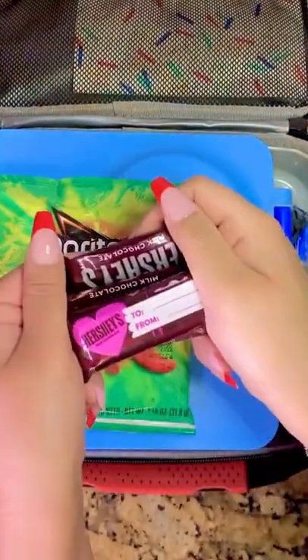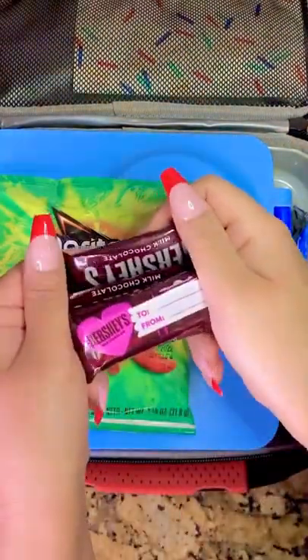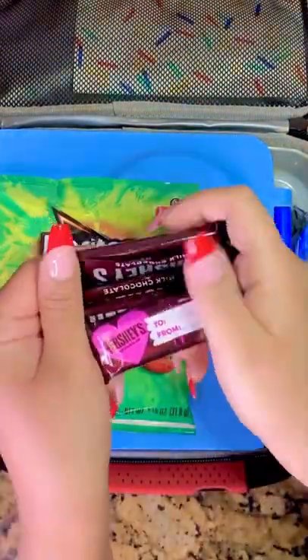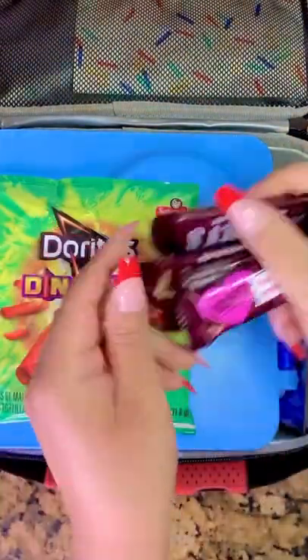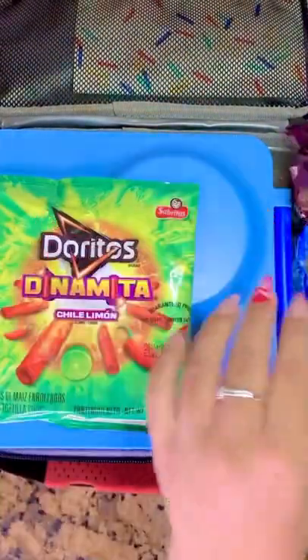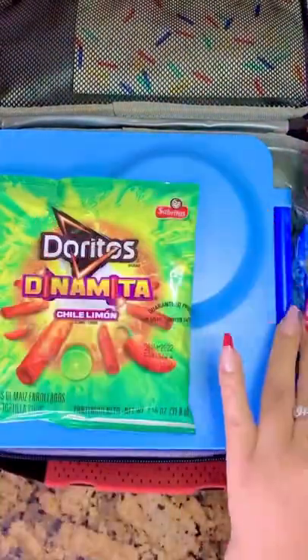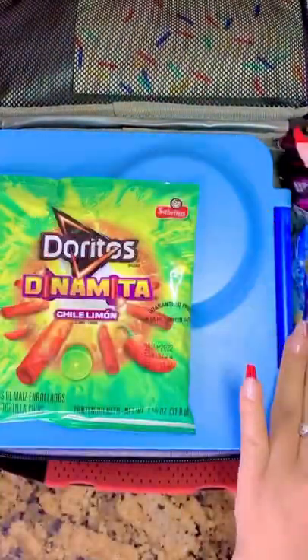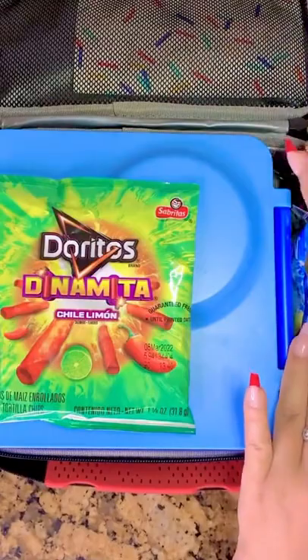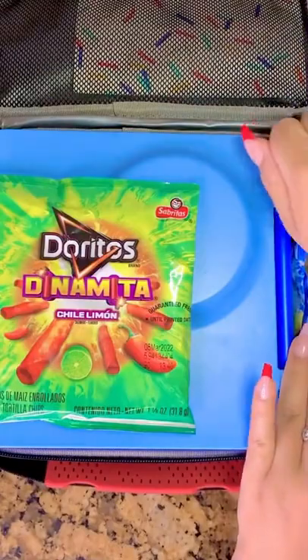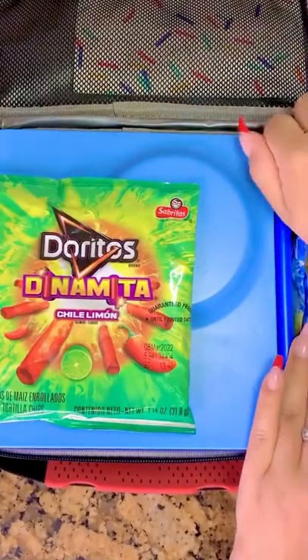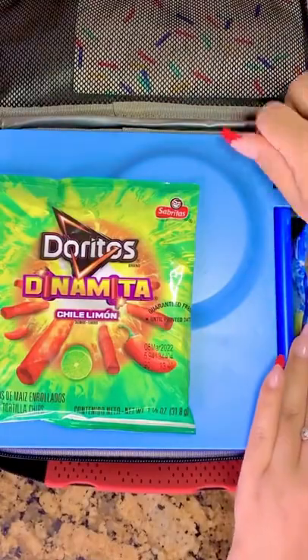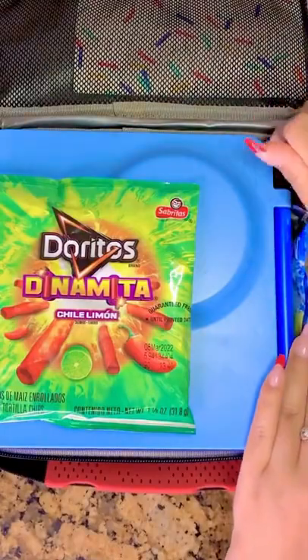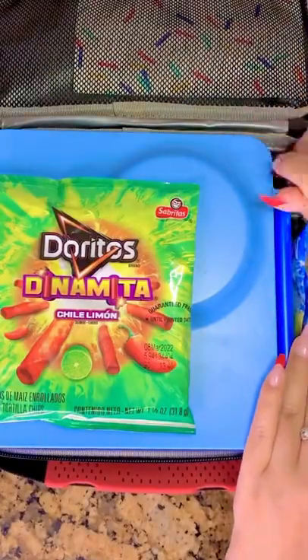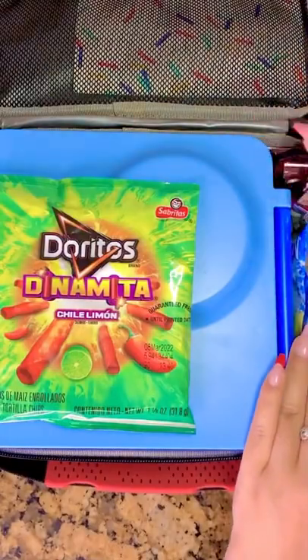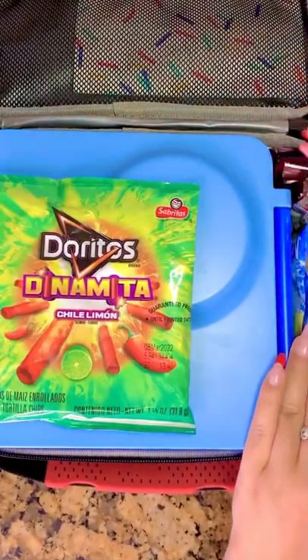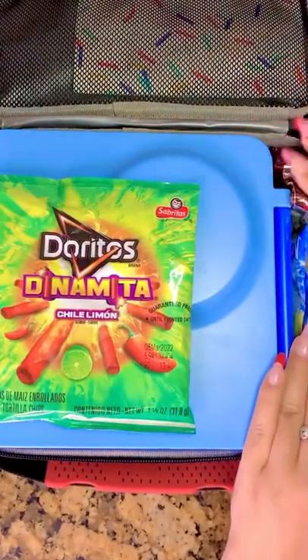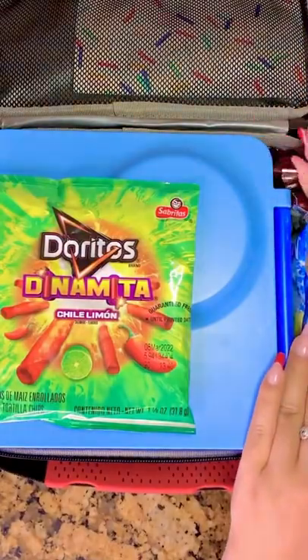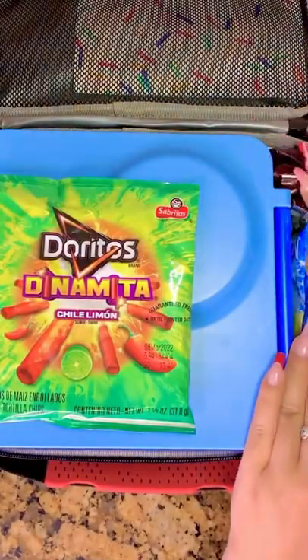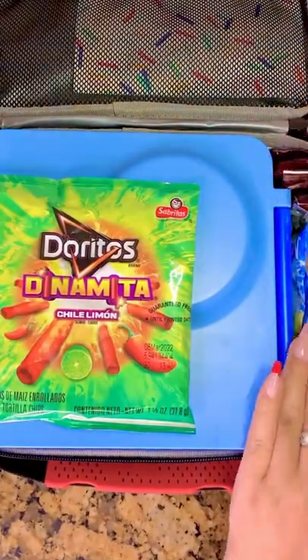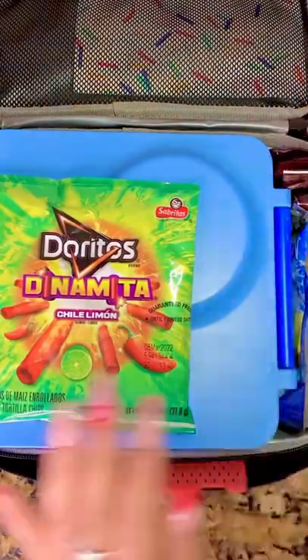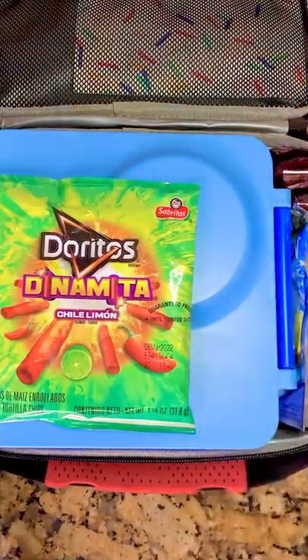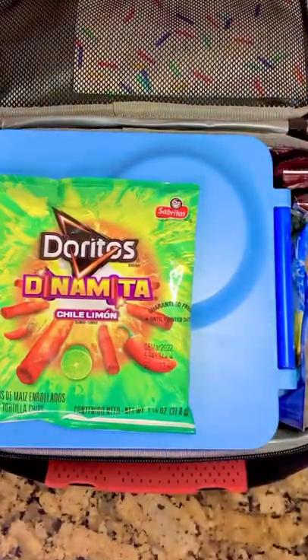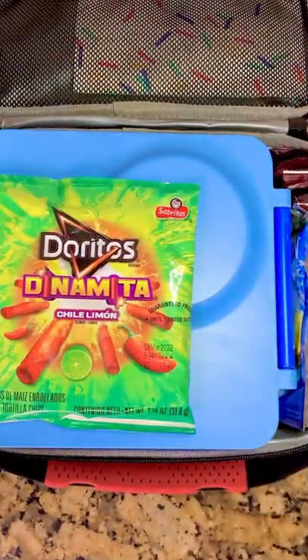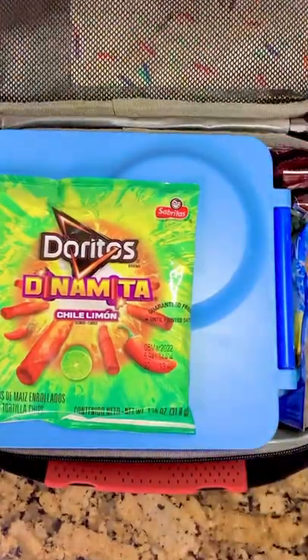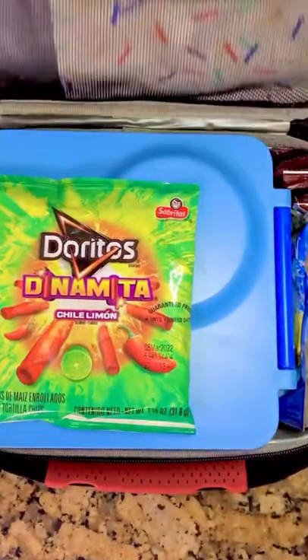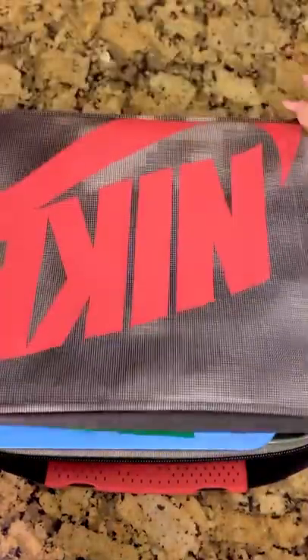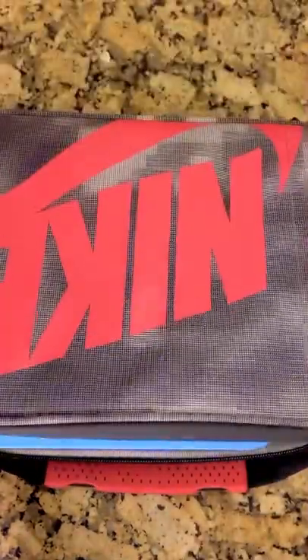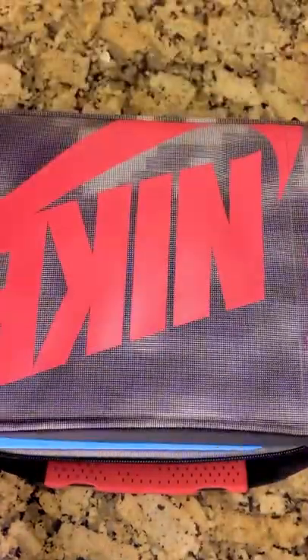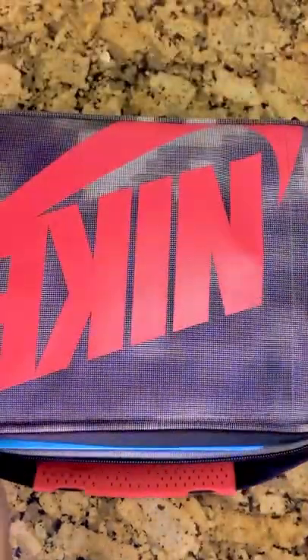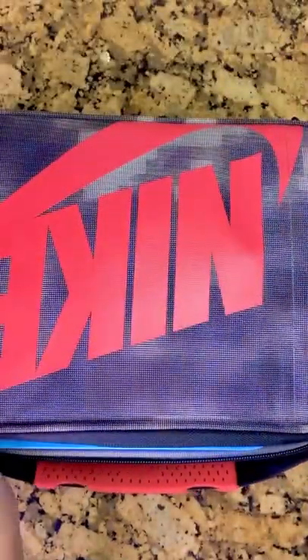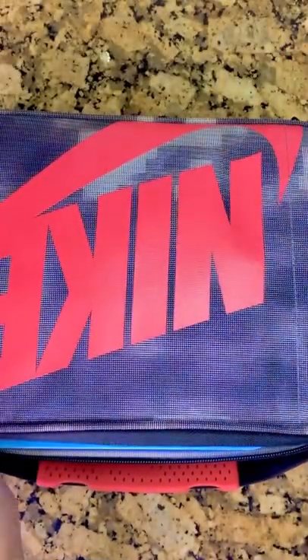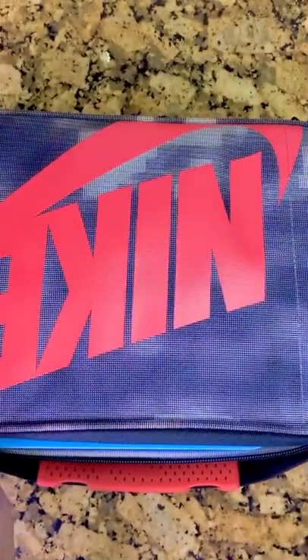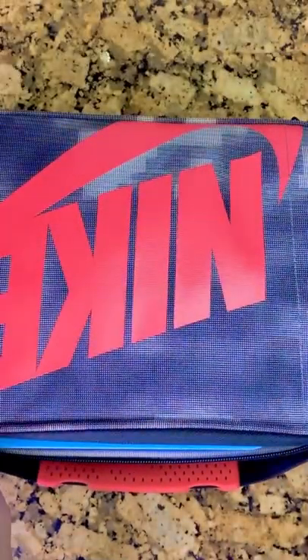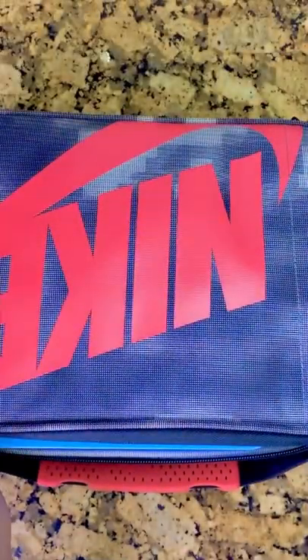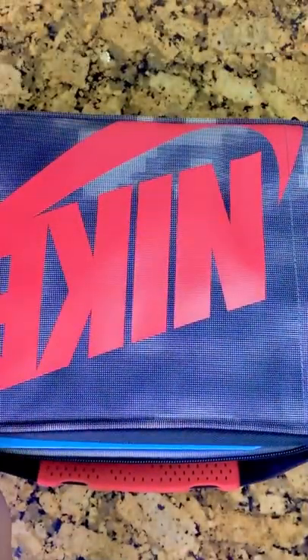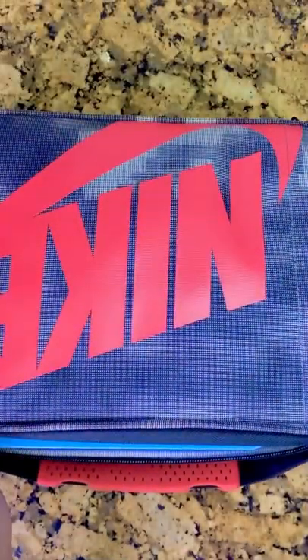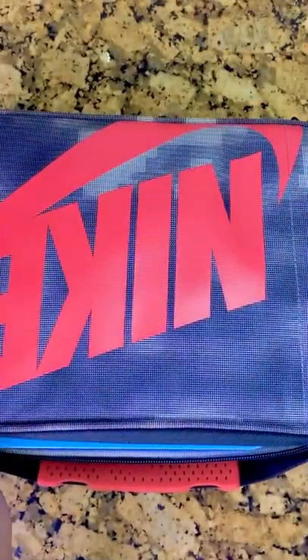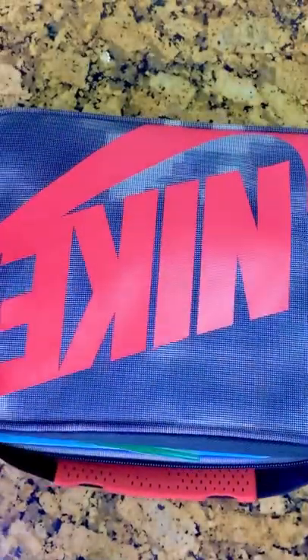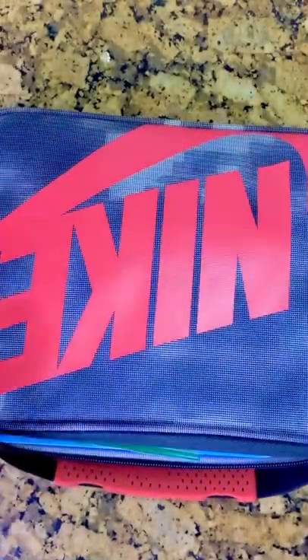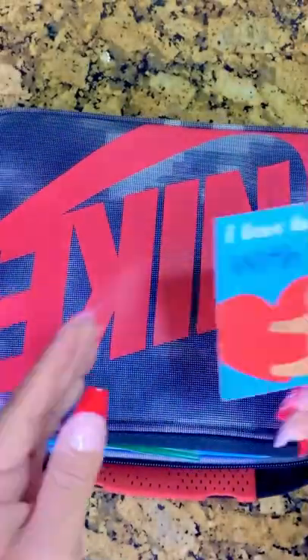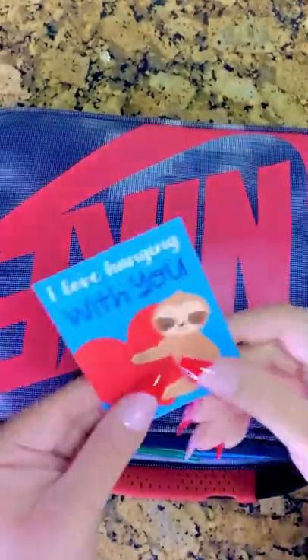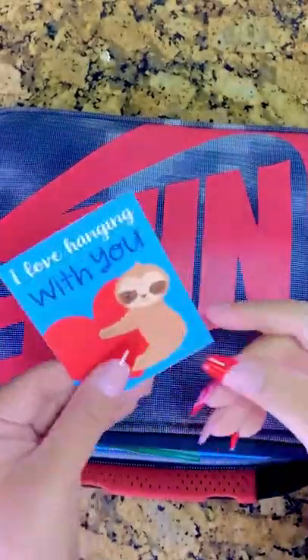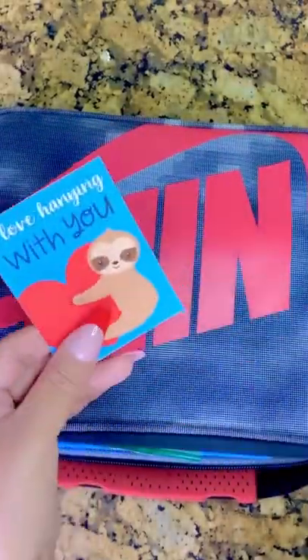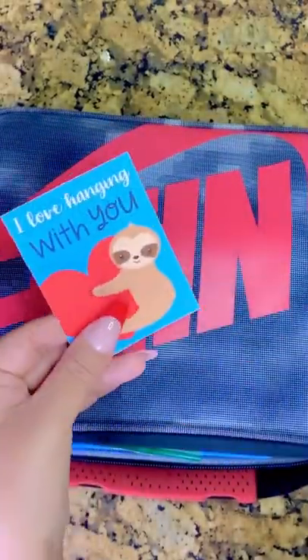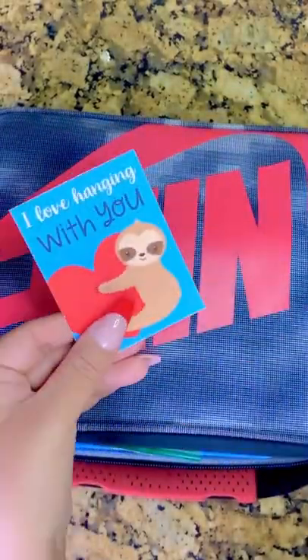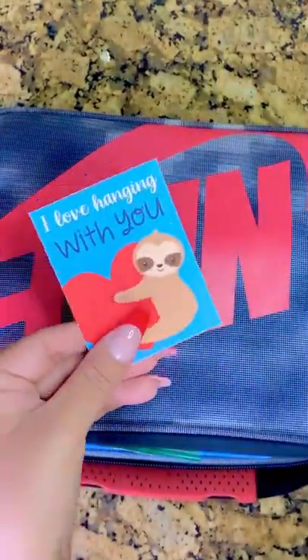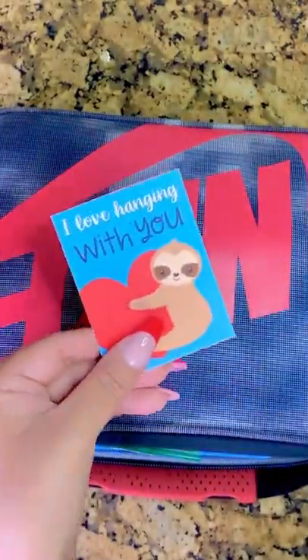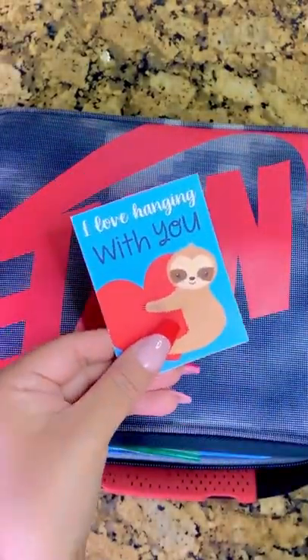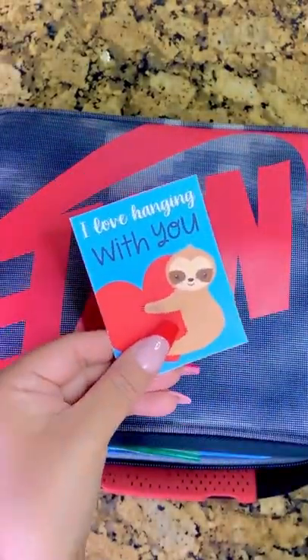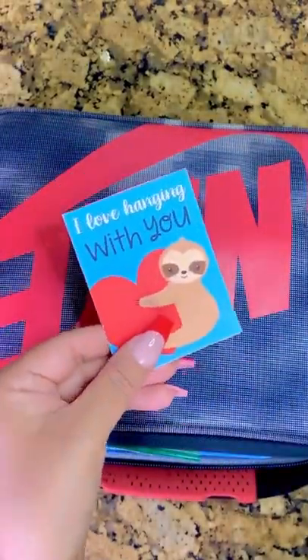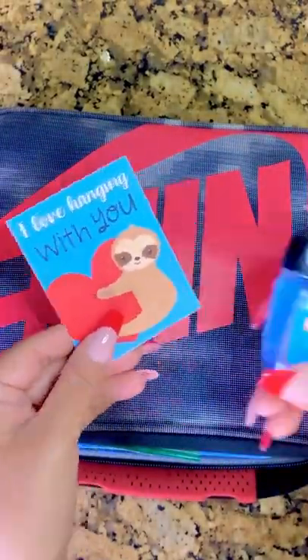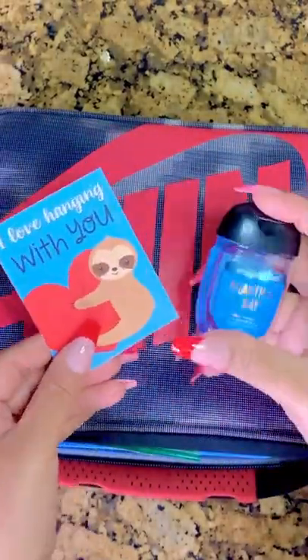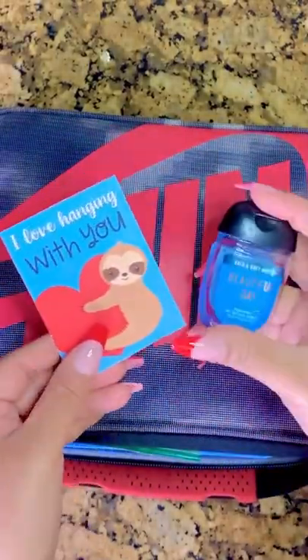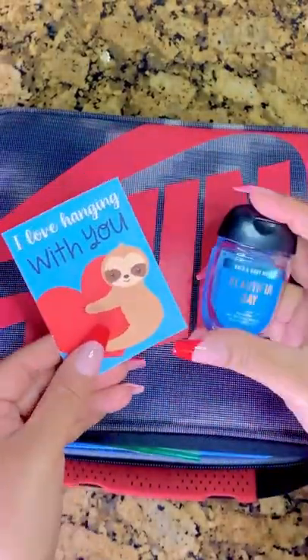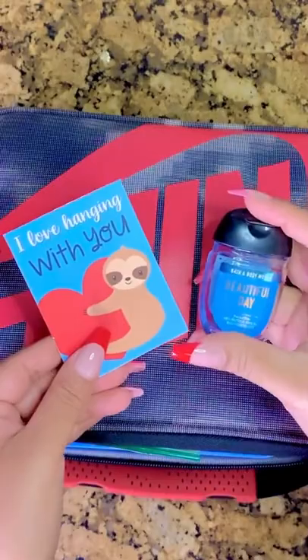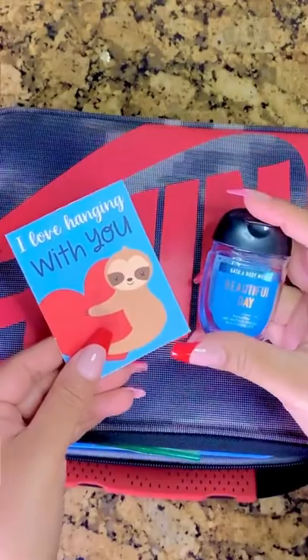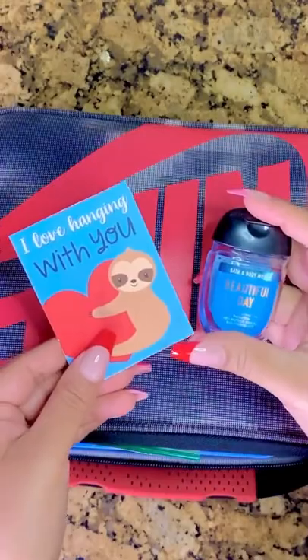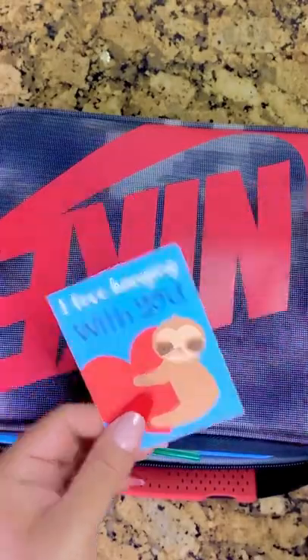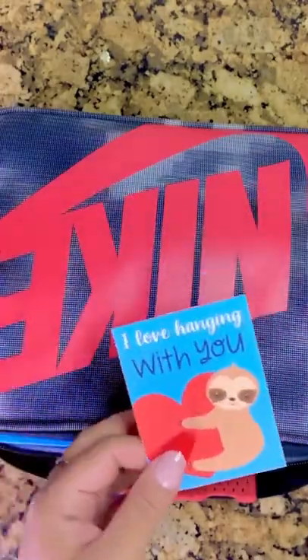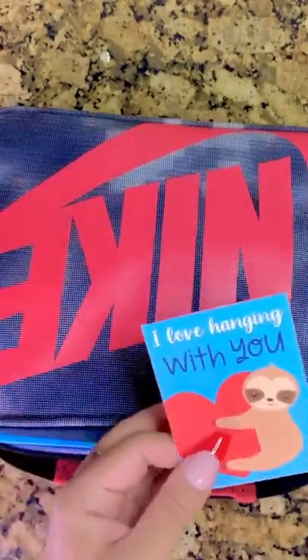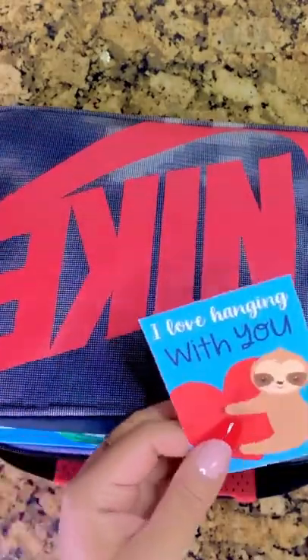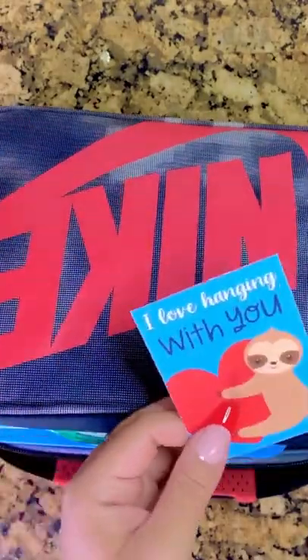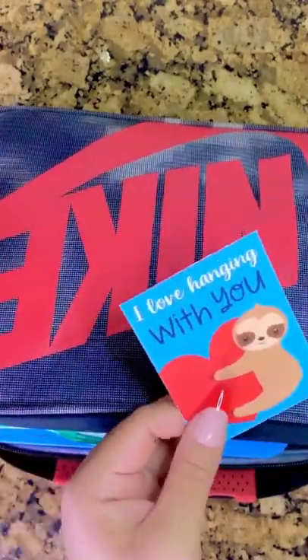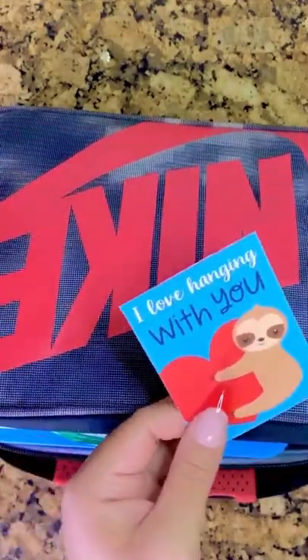Then as a treat for him and his friends, I'm going to send some little Valentine's Hershey bars. And his note today says, "I love hanging with you." And a hand sanitizer.